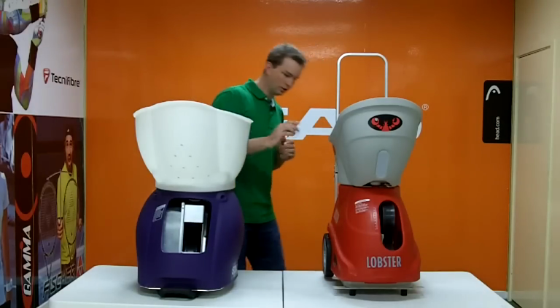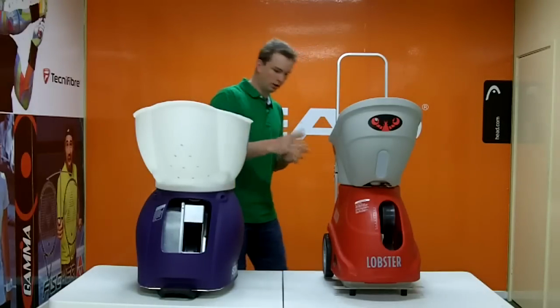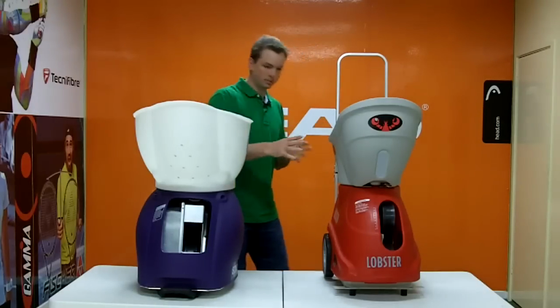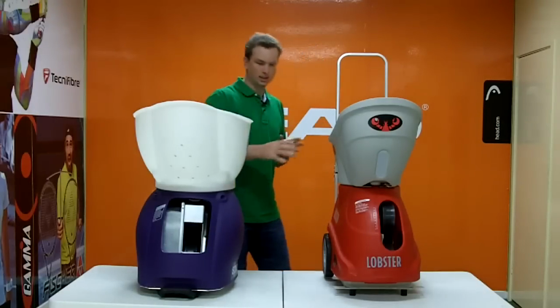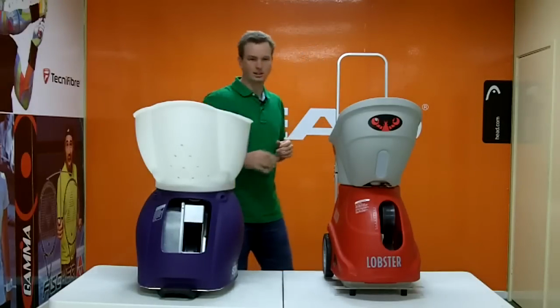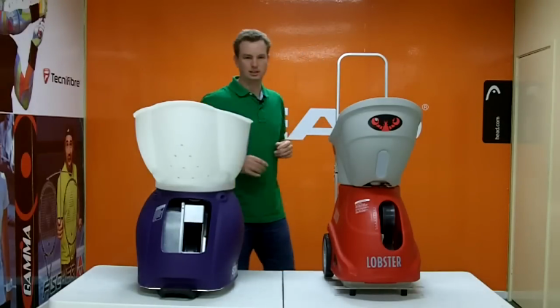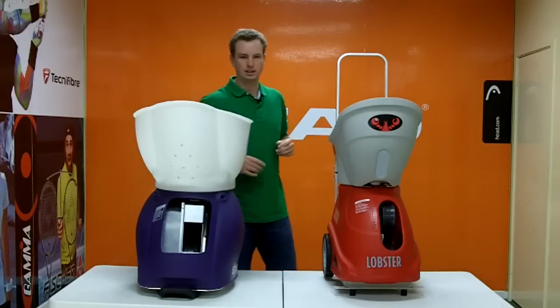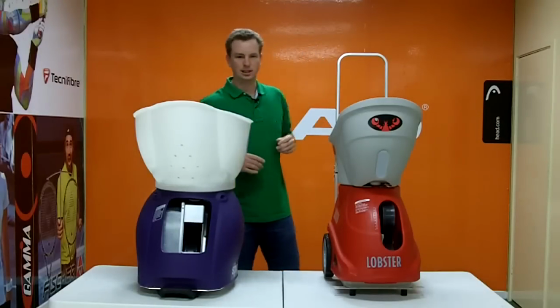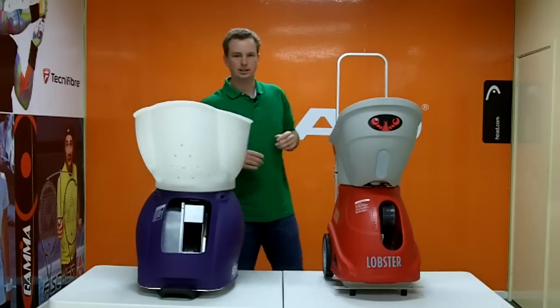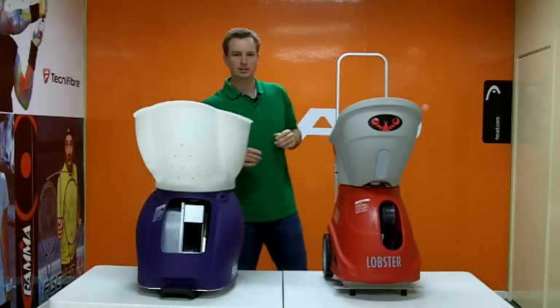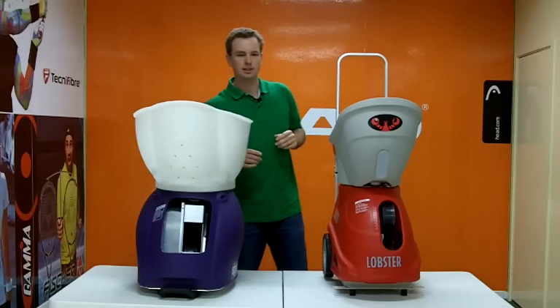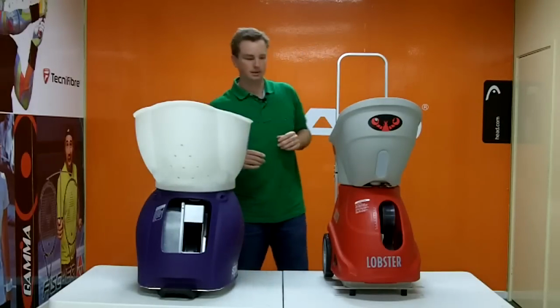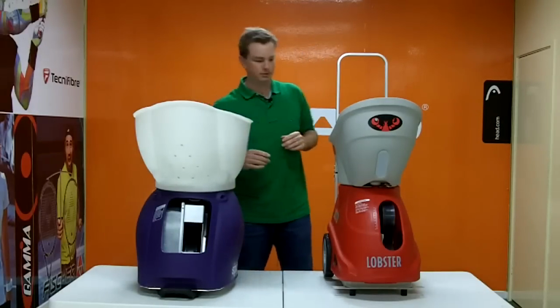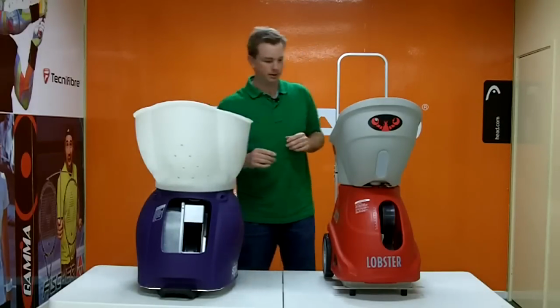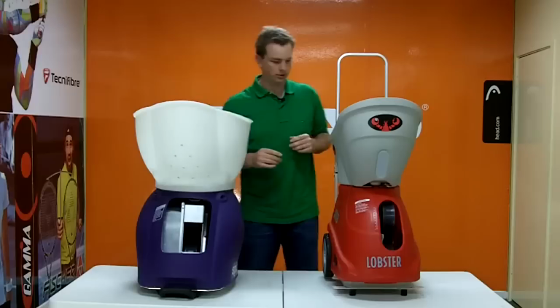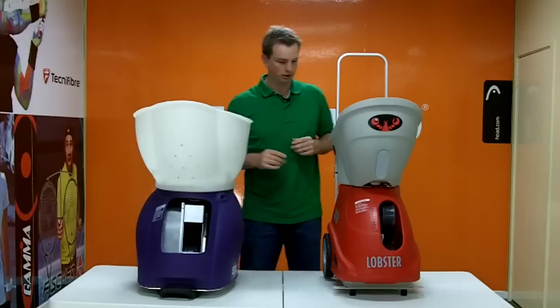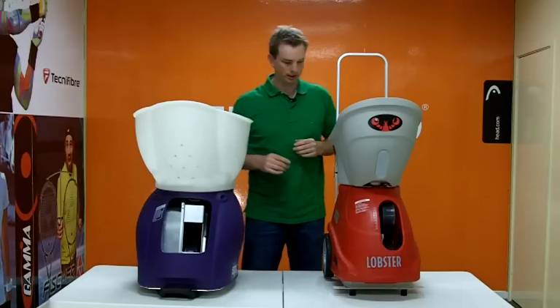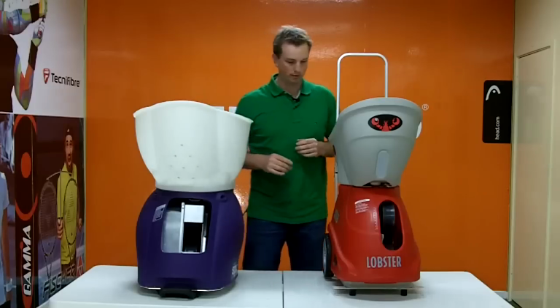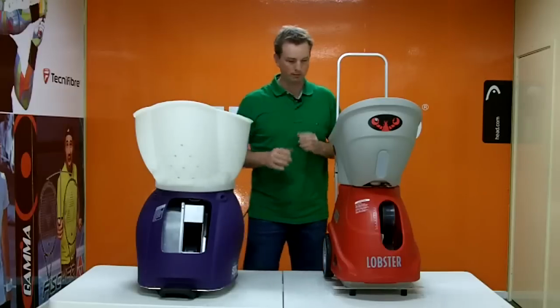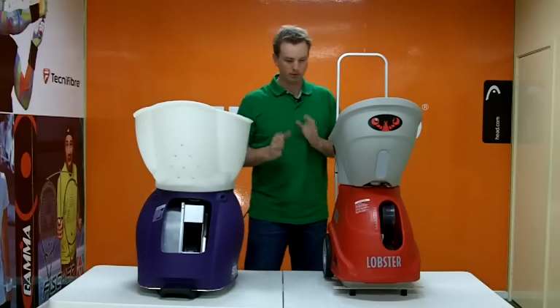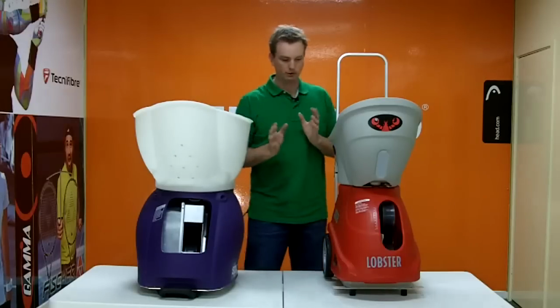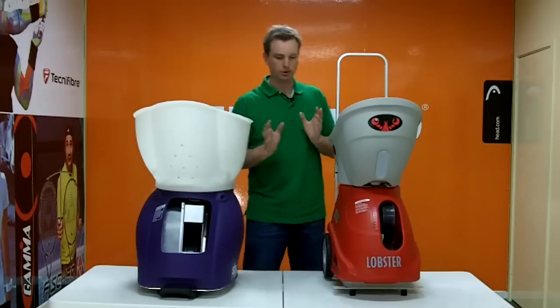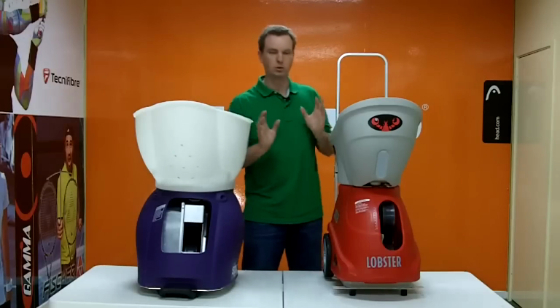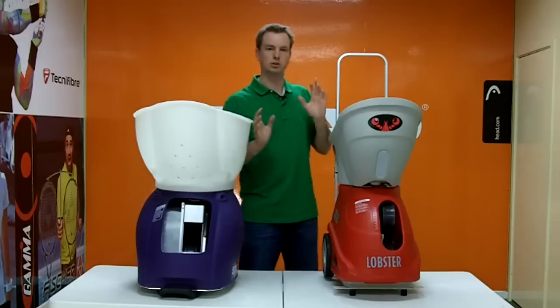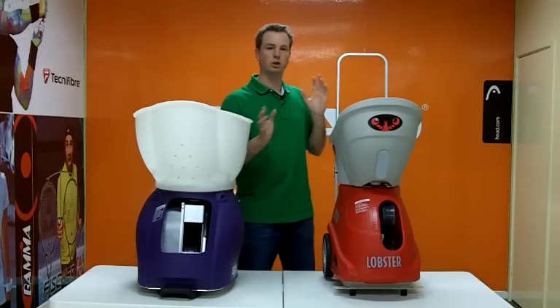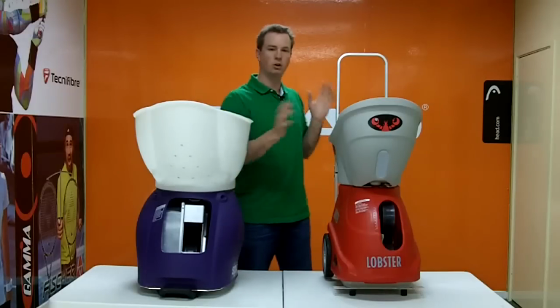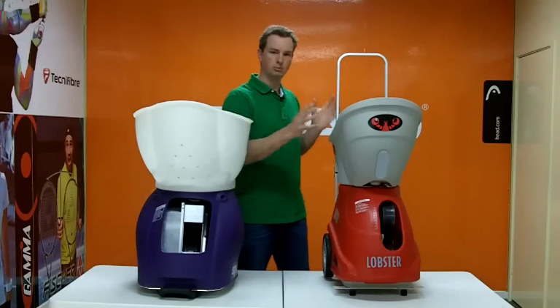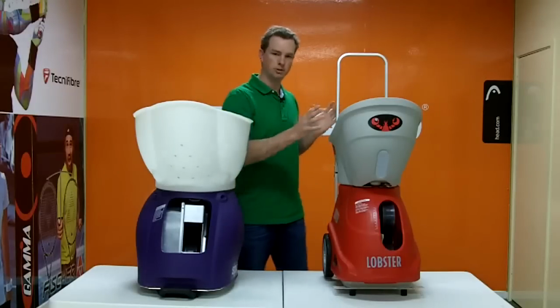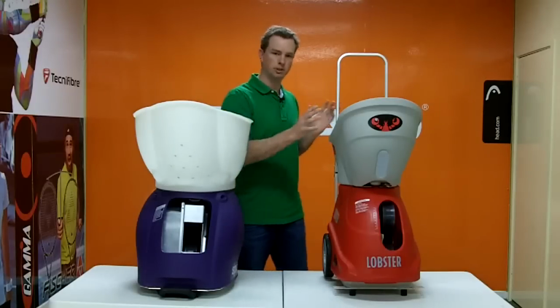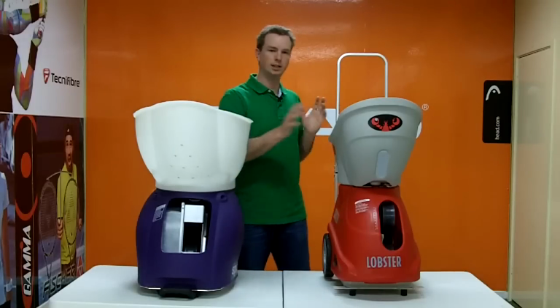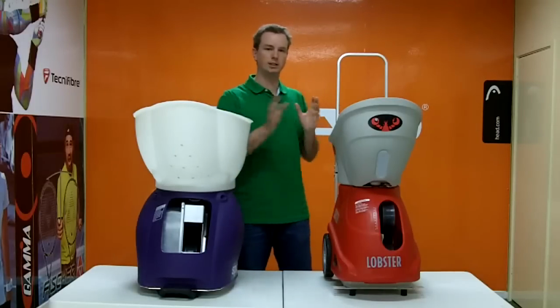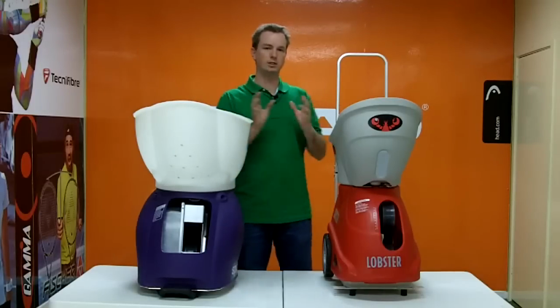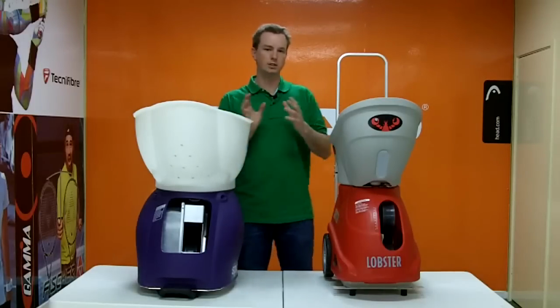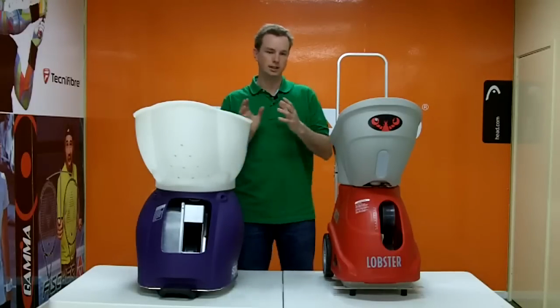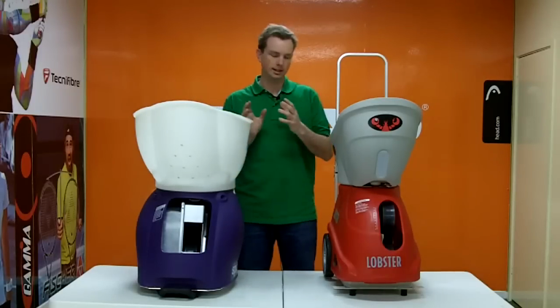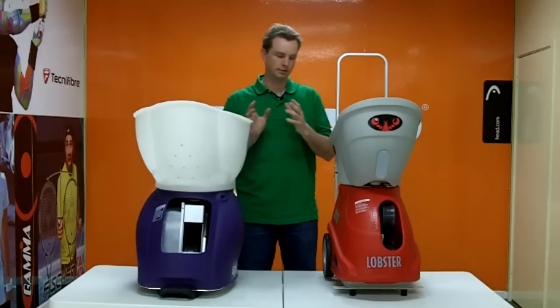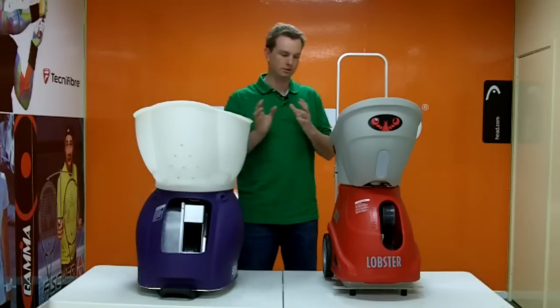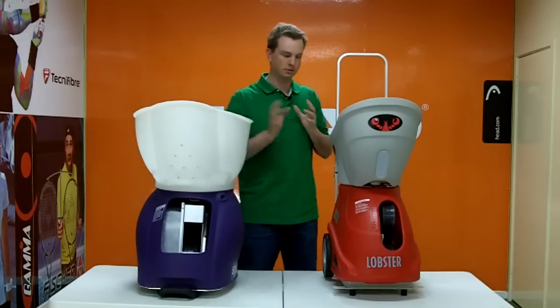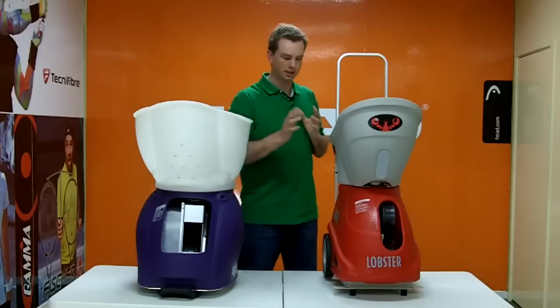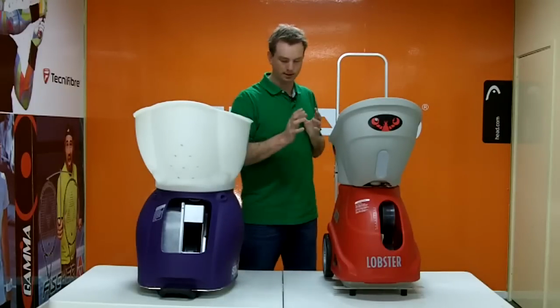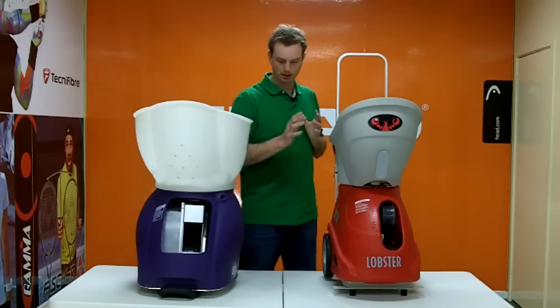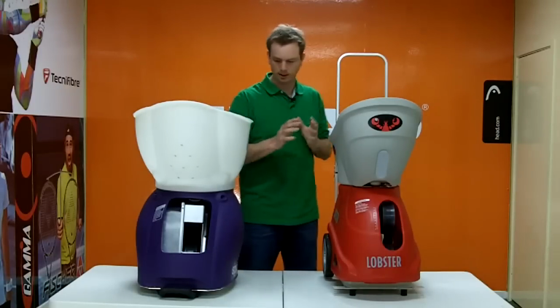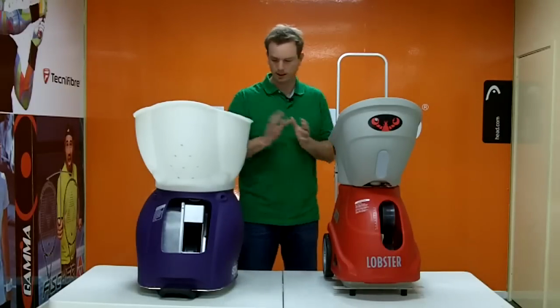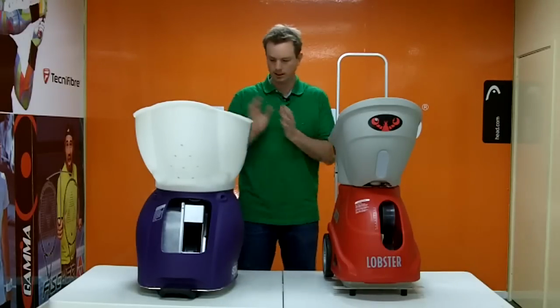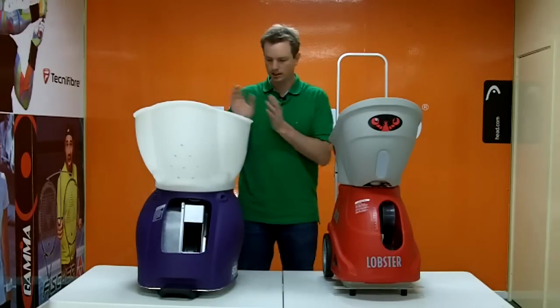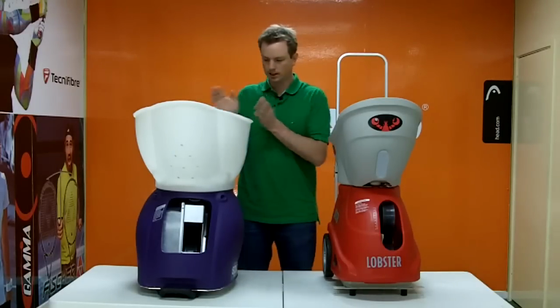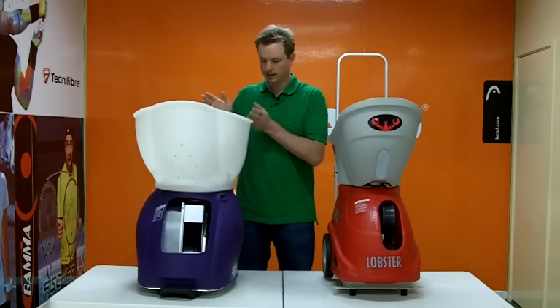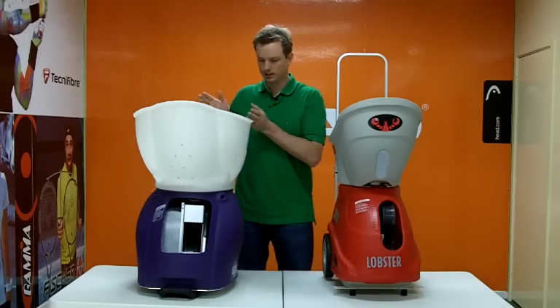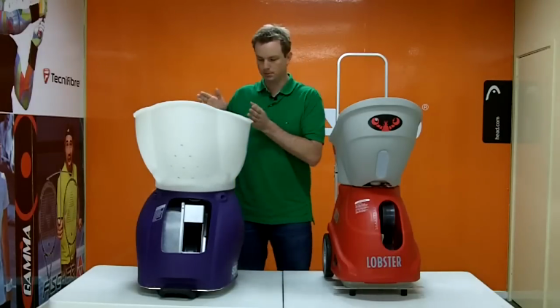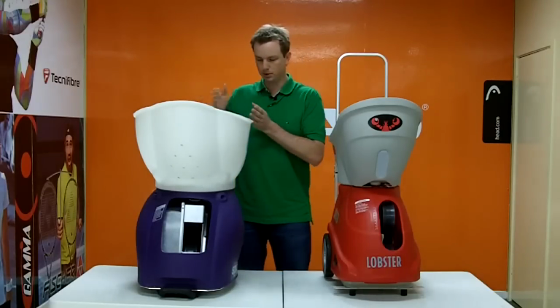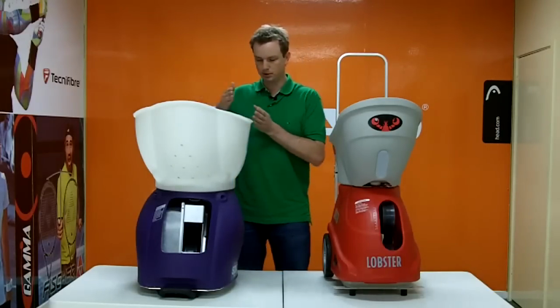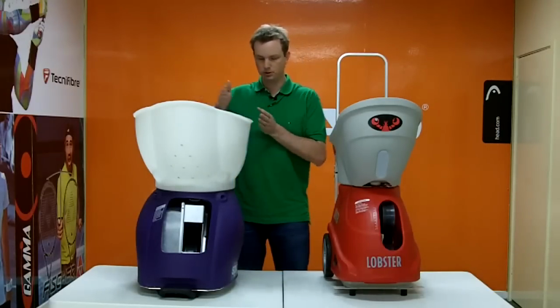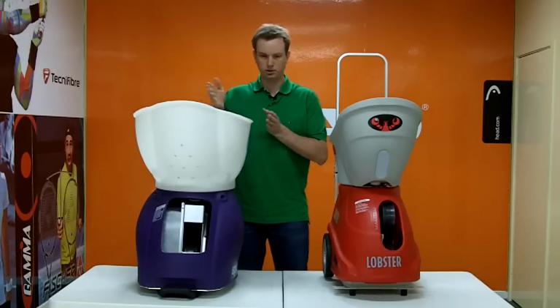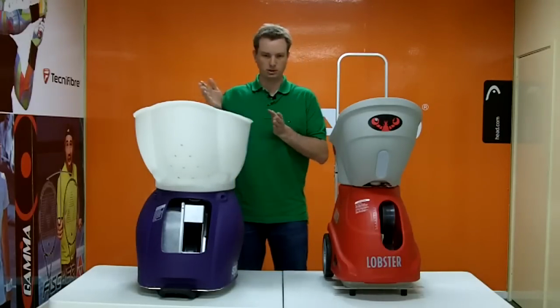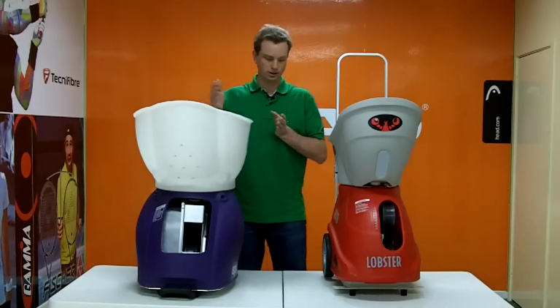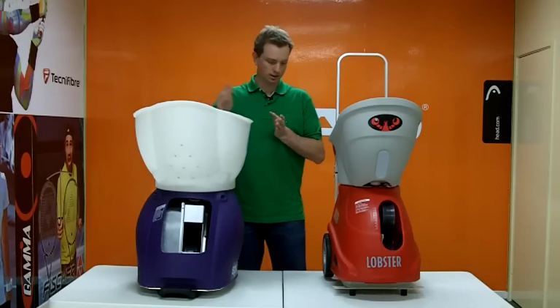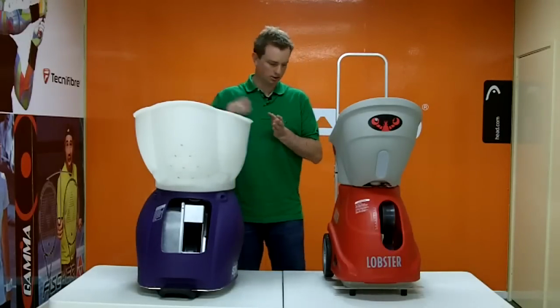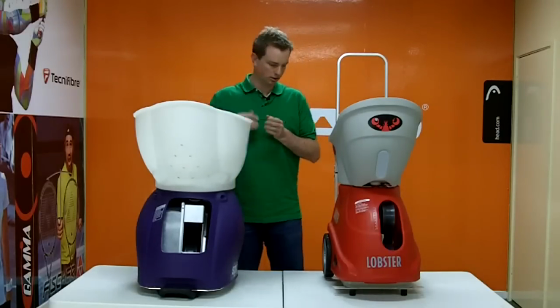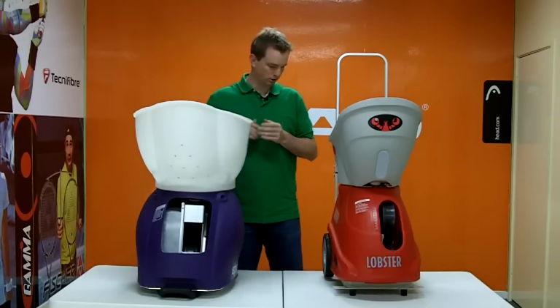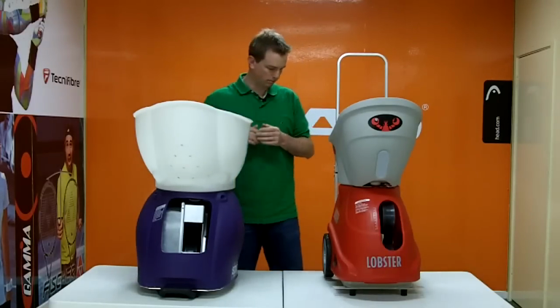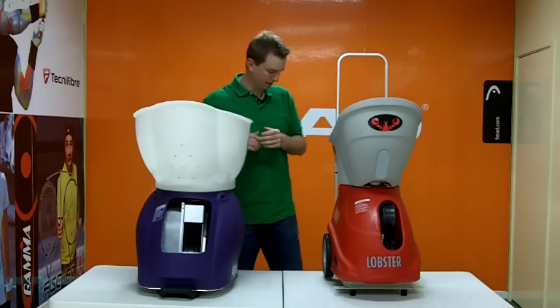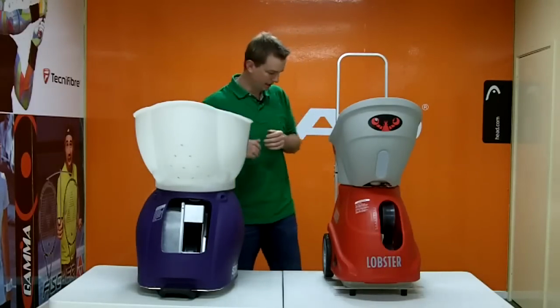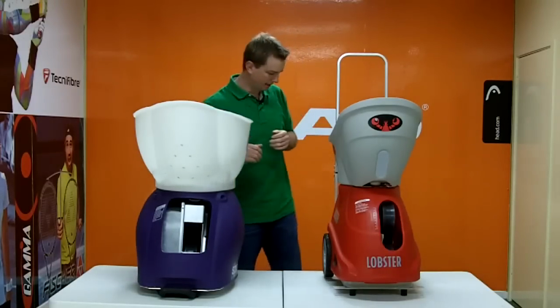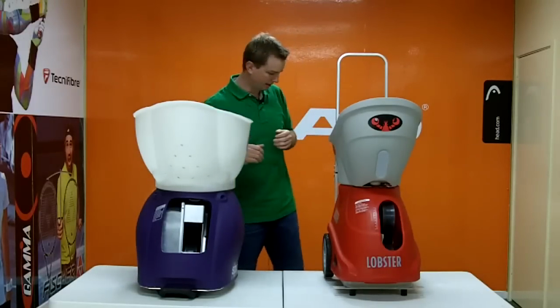Lobster has exactly the same two-line drill feature, but of course the whole machine oscillates from side to side externally, as opposed to just the internal mechanics.